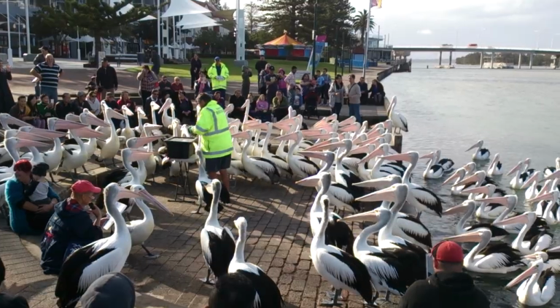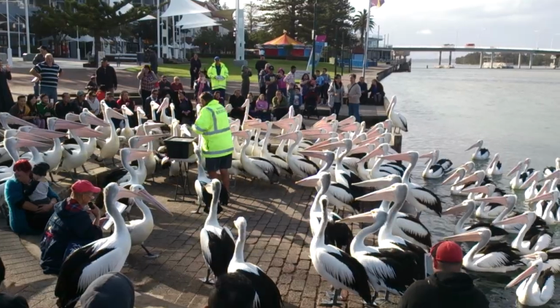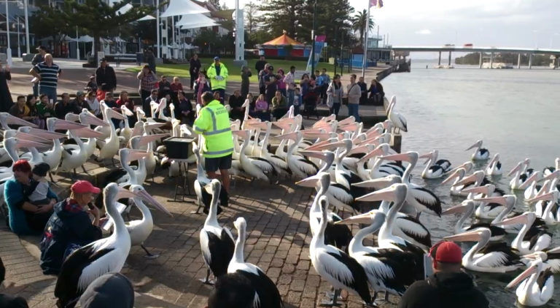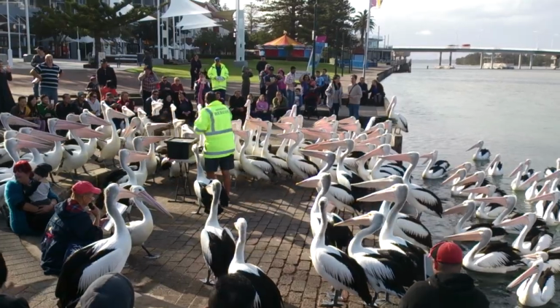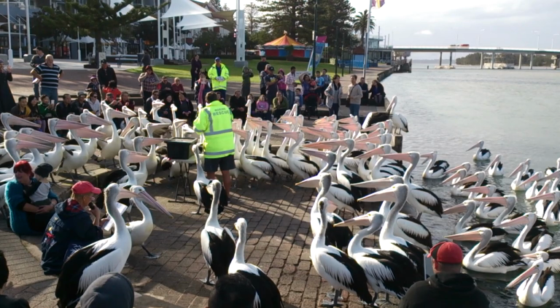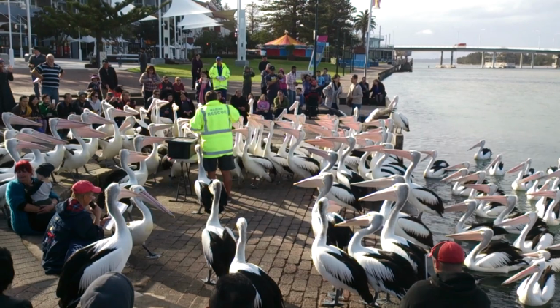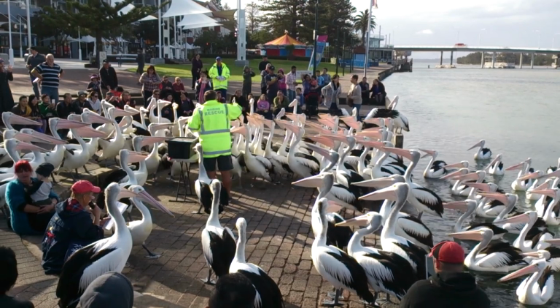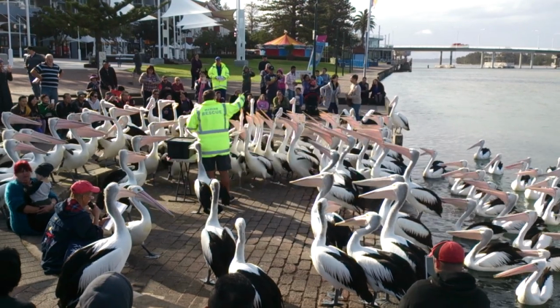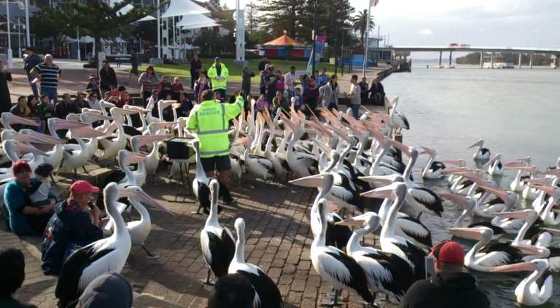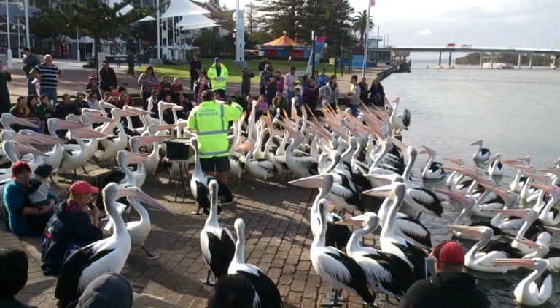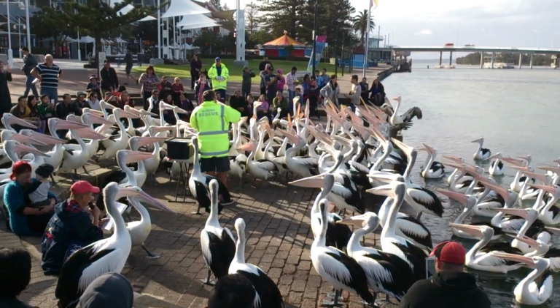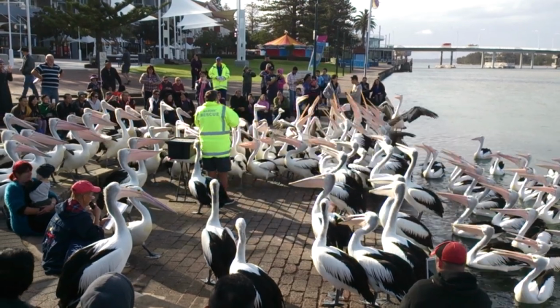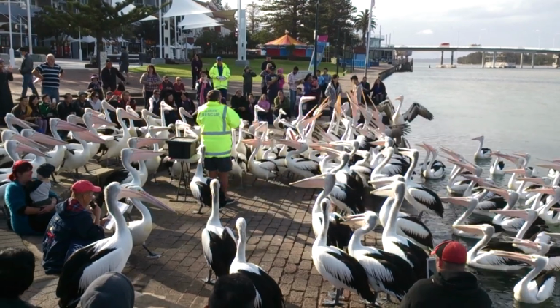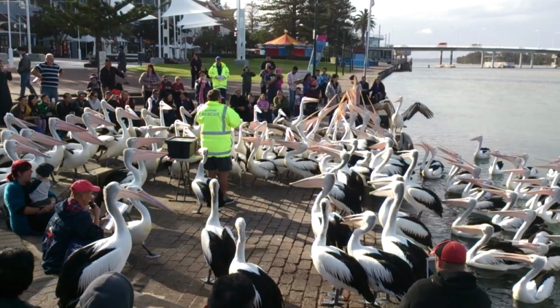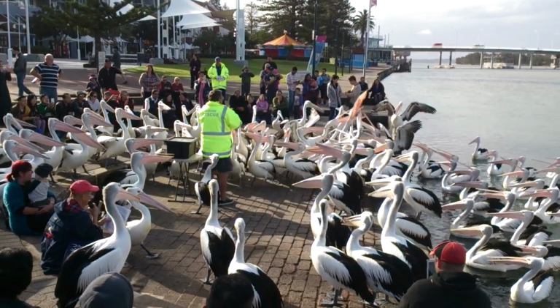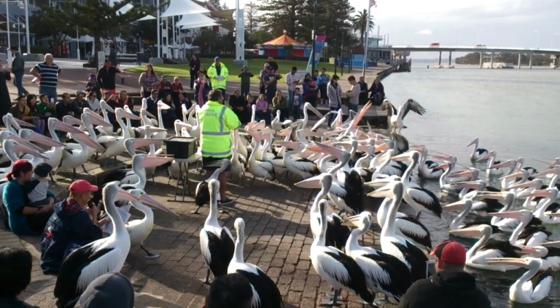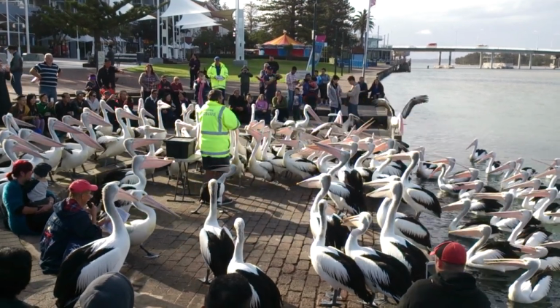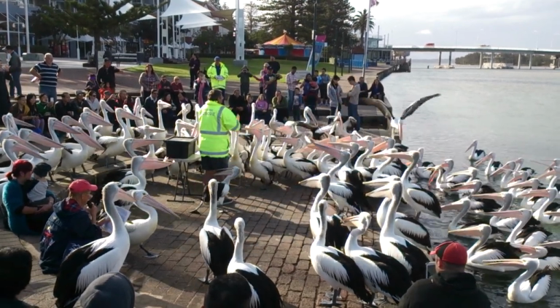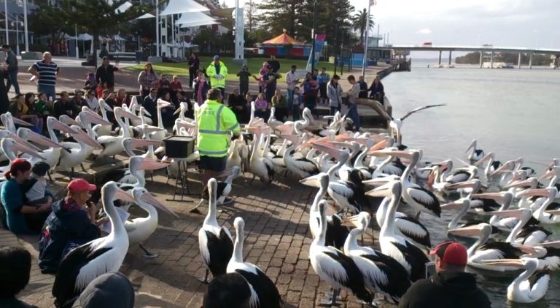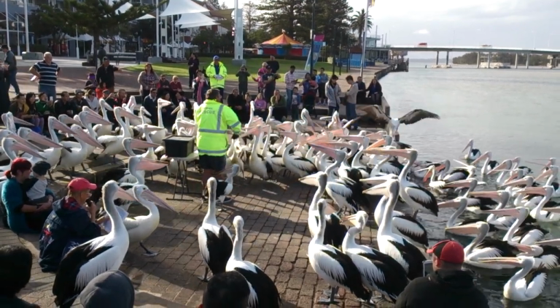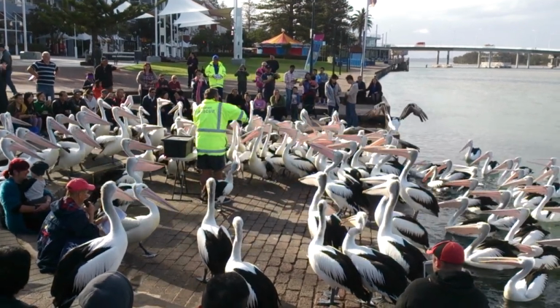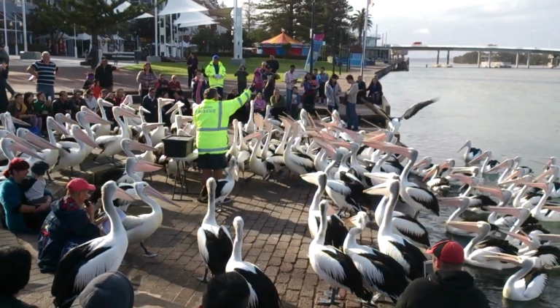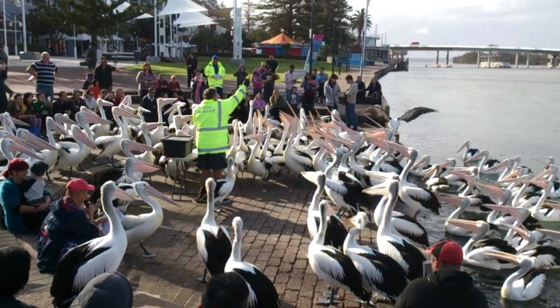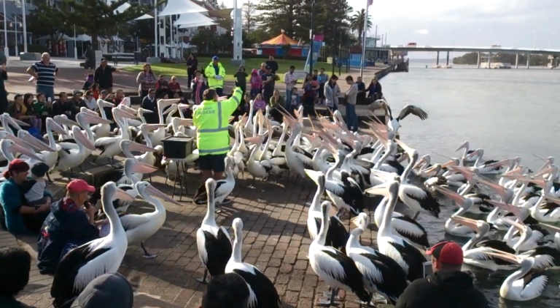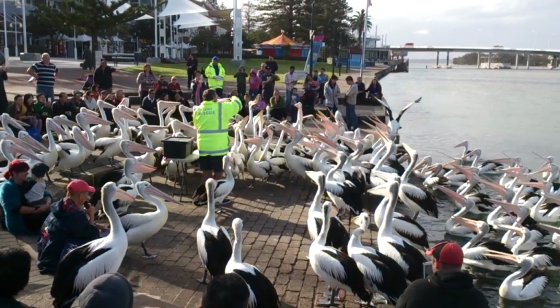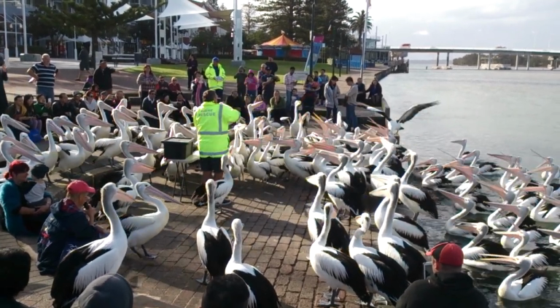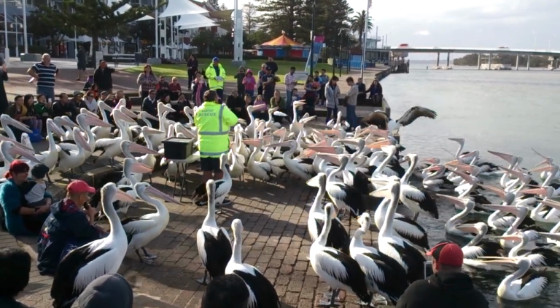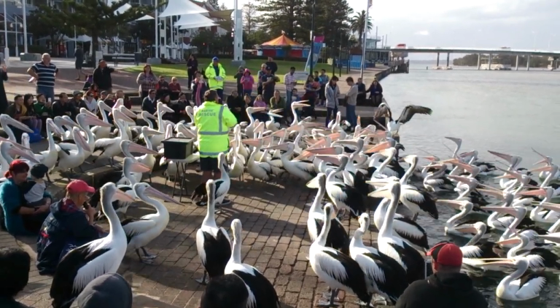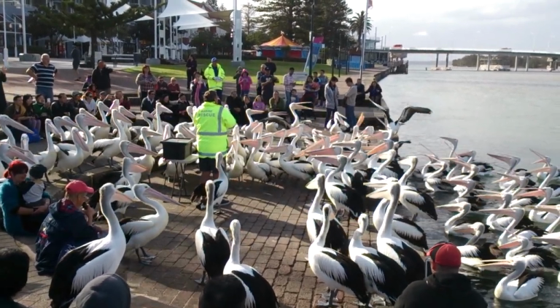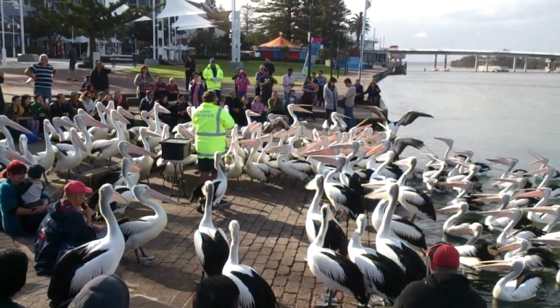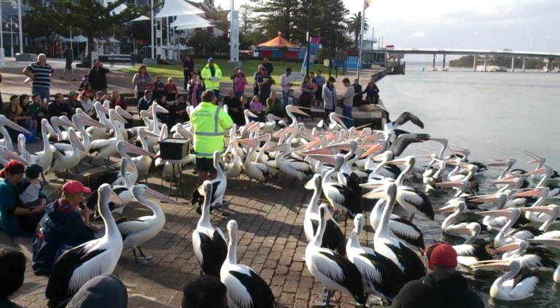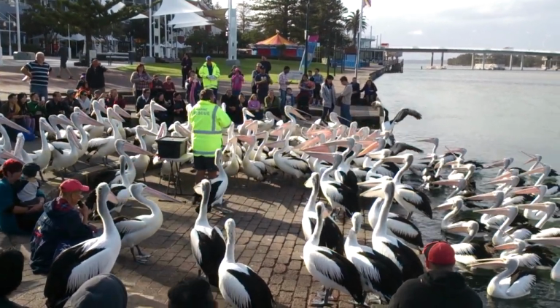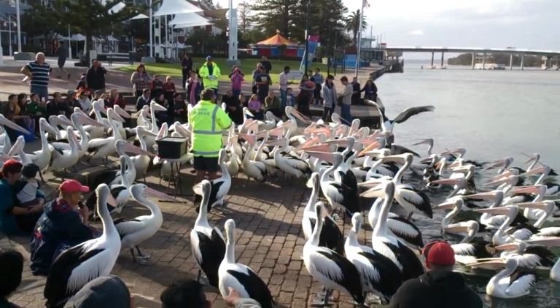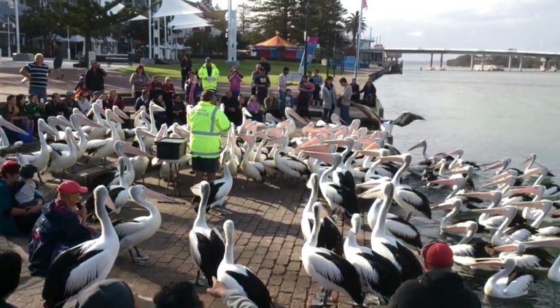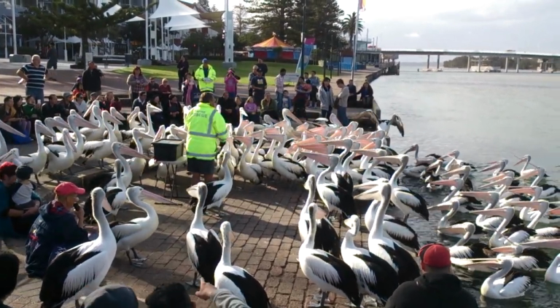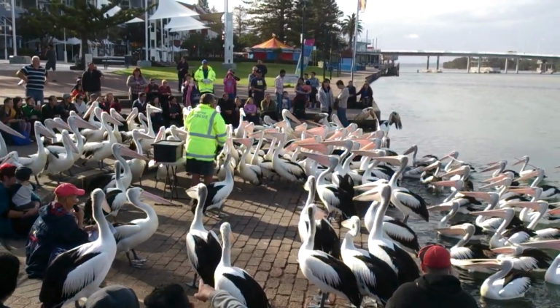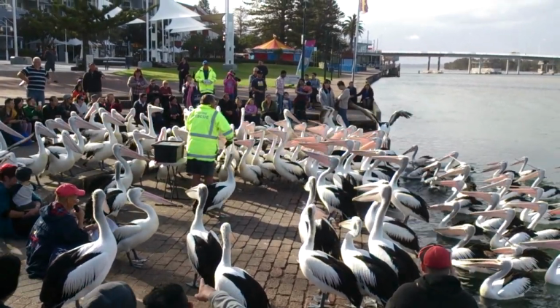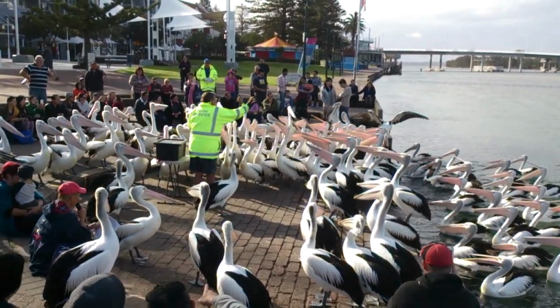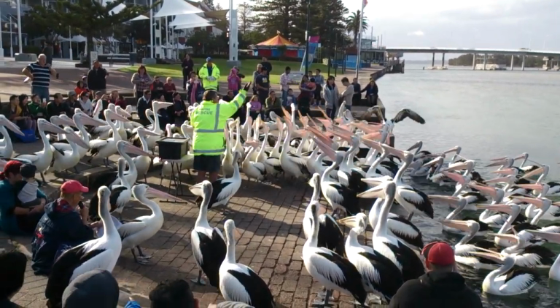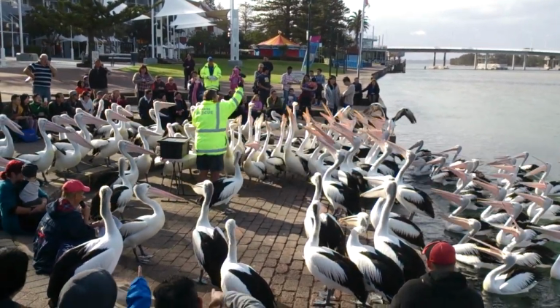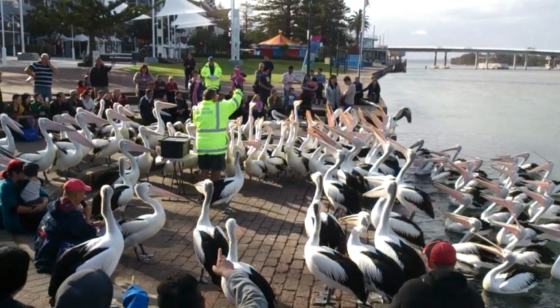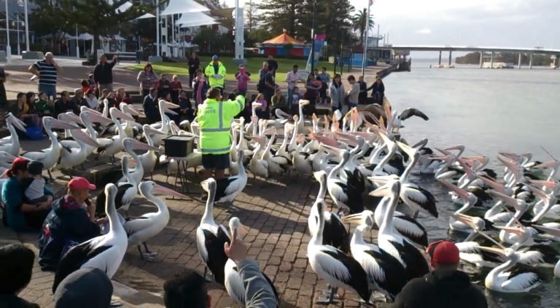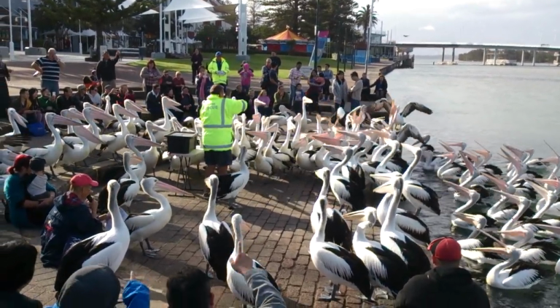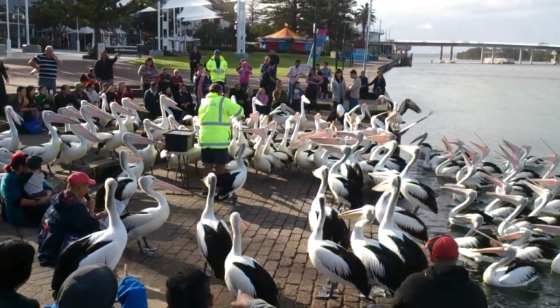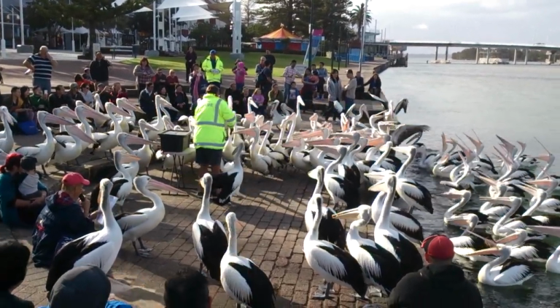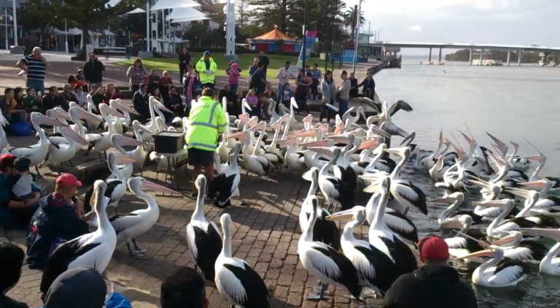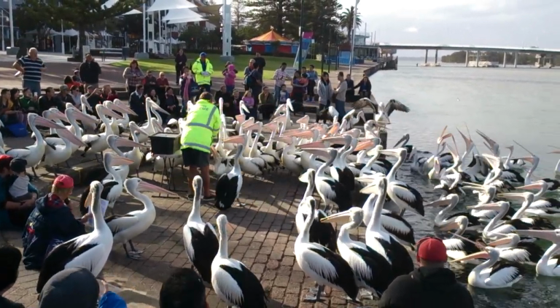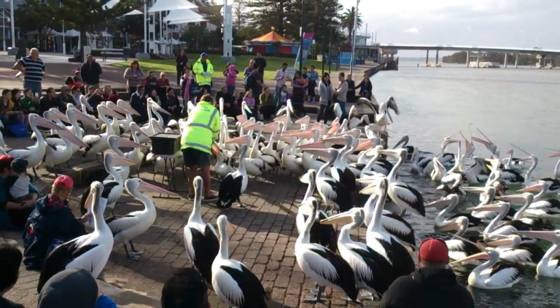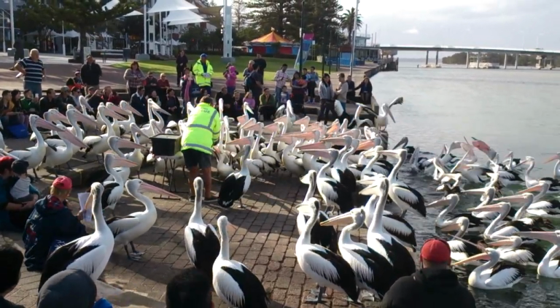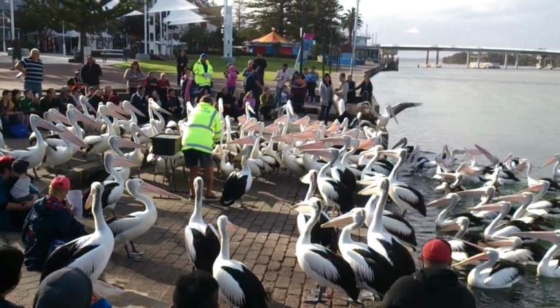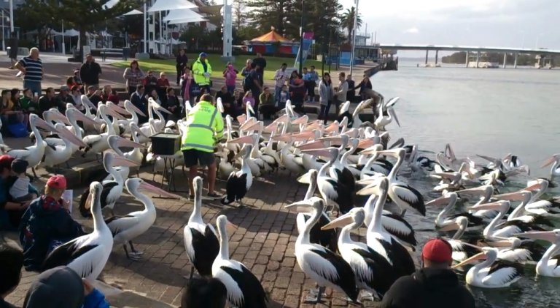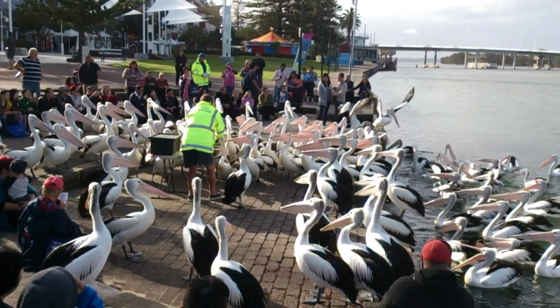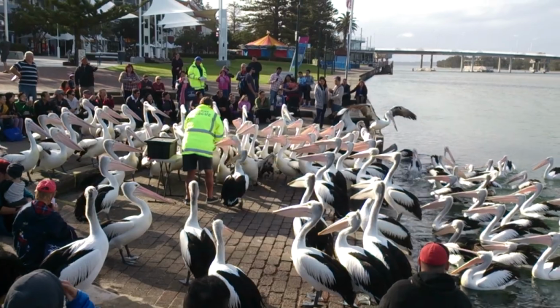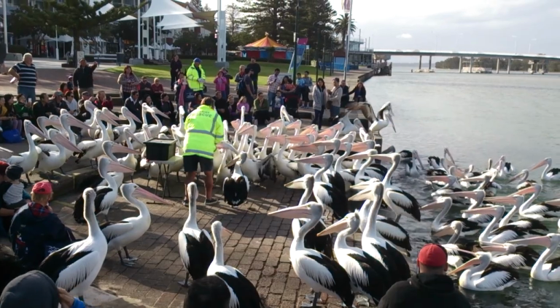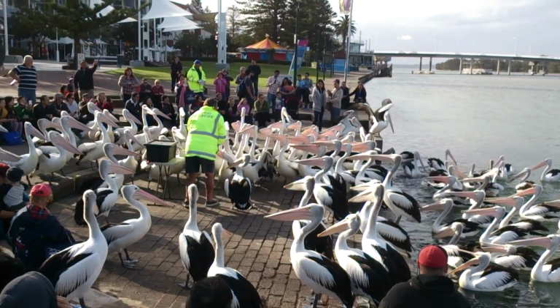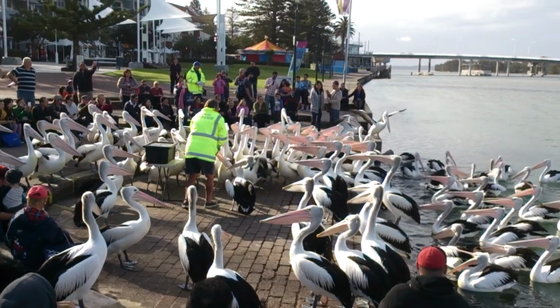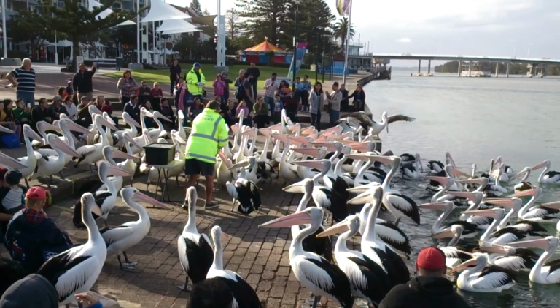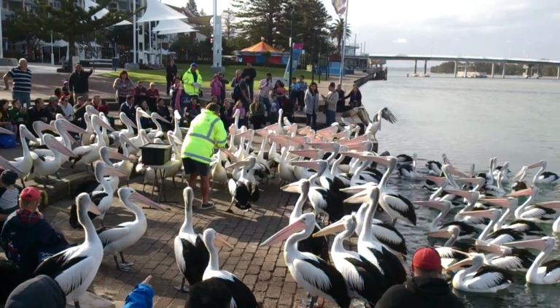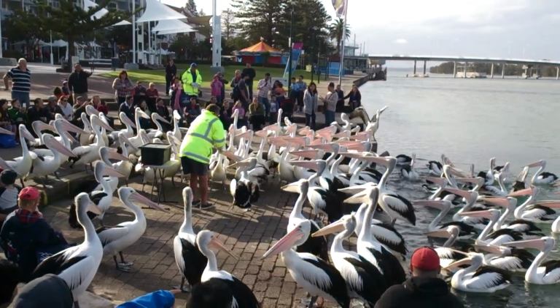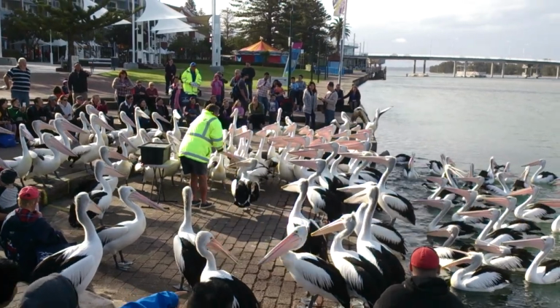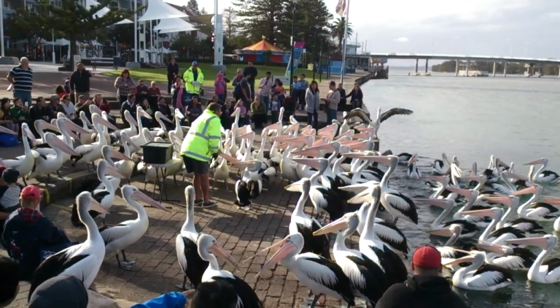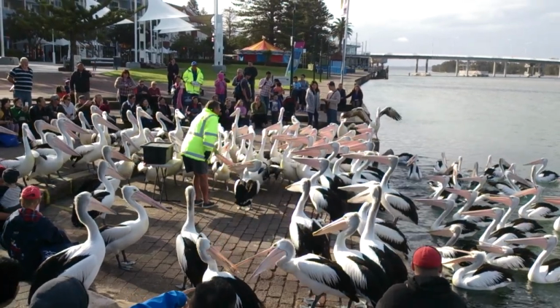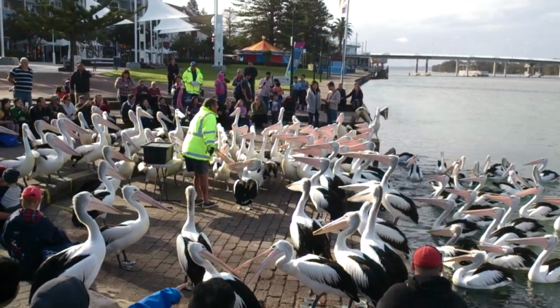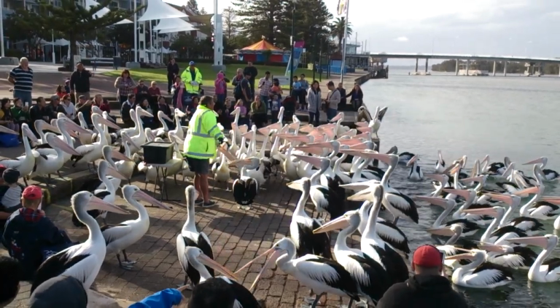Australian pelicans may sometimes feed alone, but often they feed in cooperating groups, and sometimes these groups can get quite large.